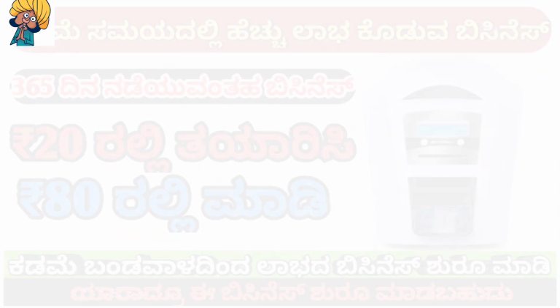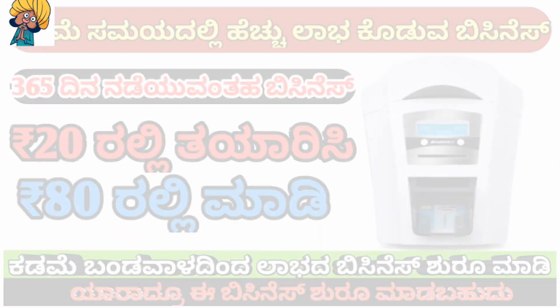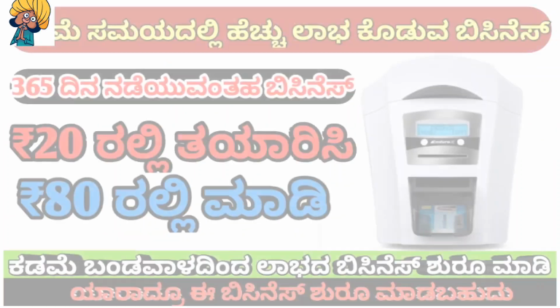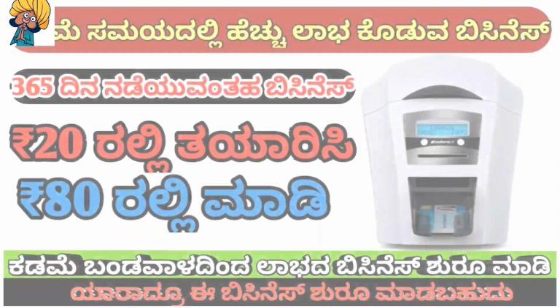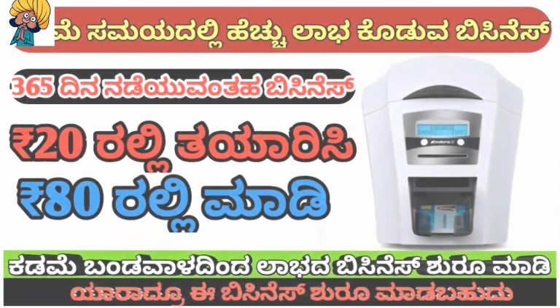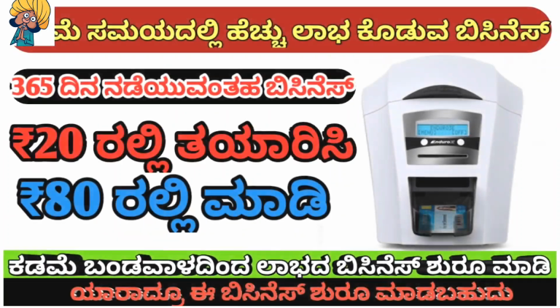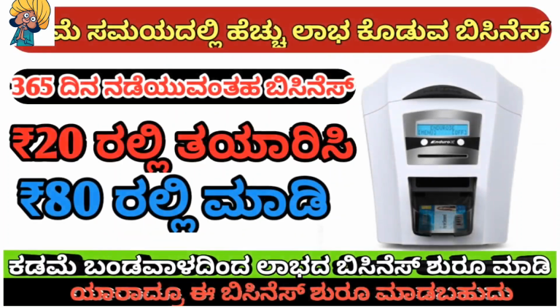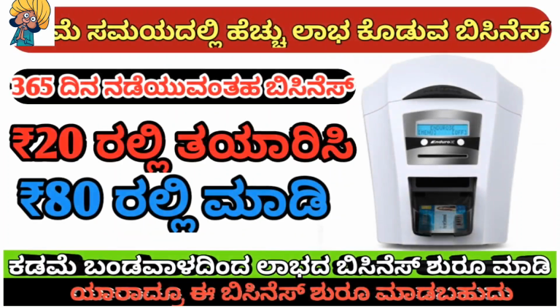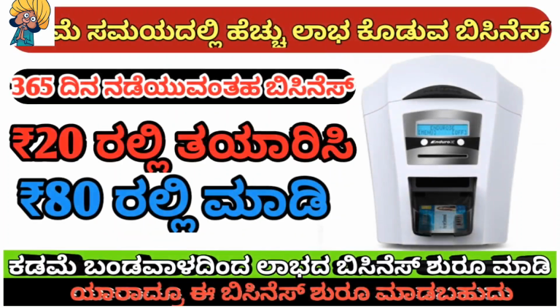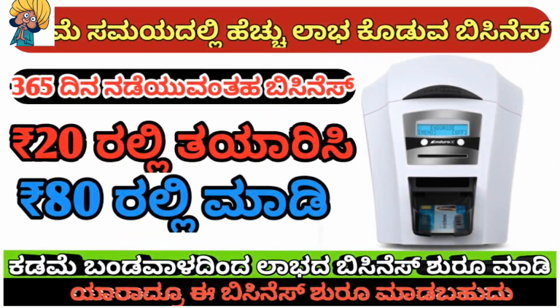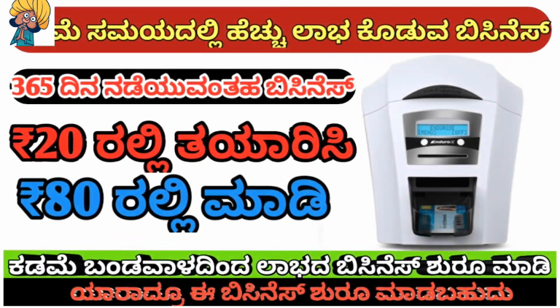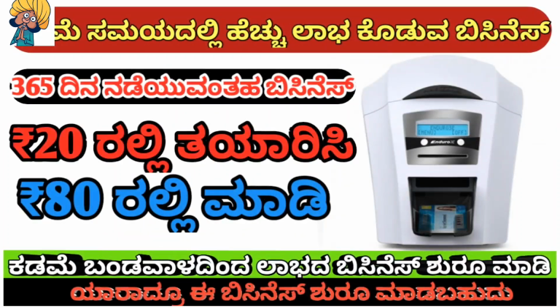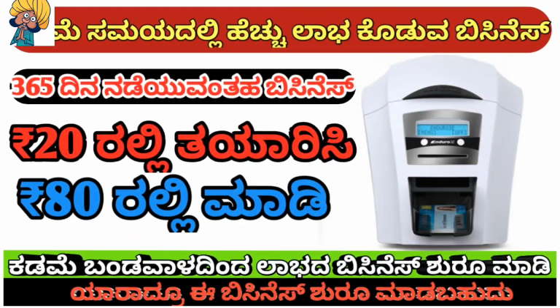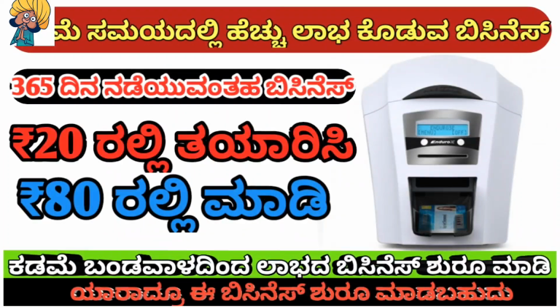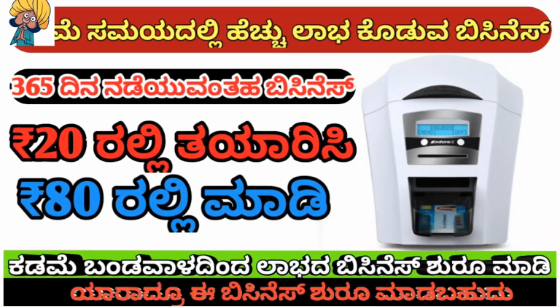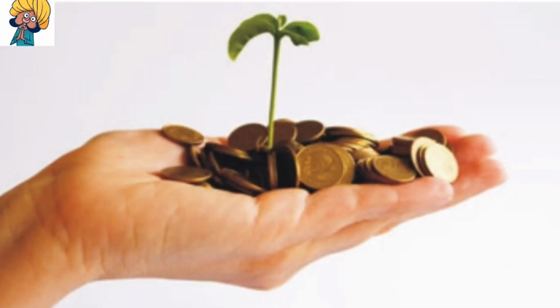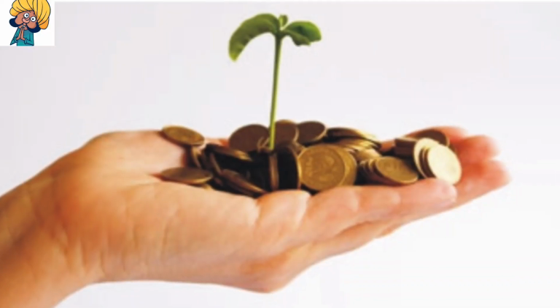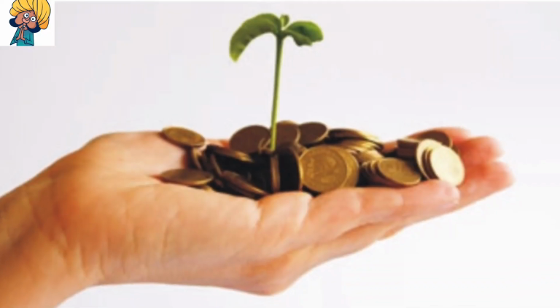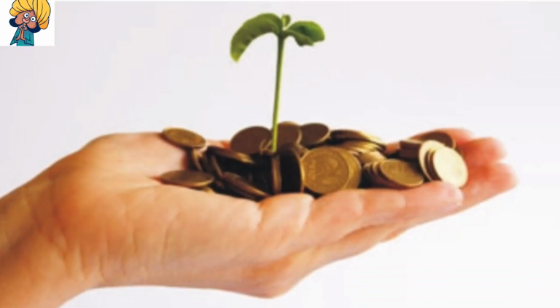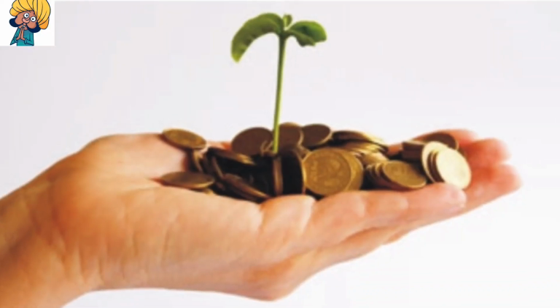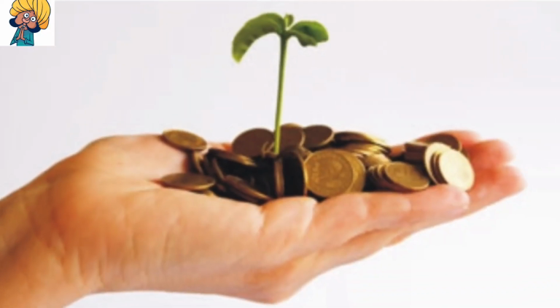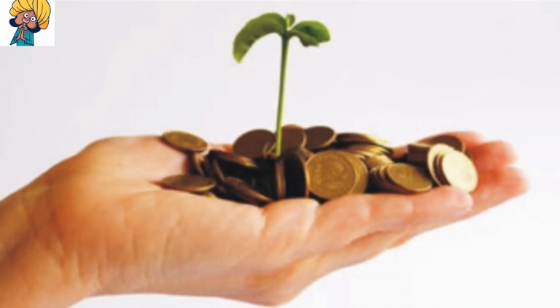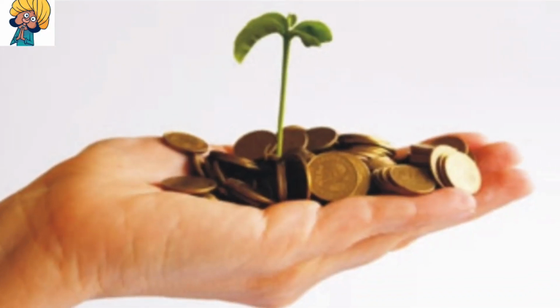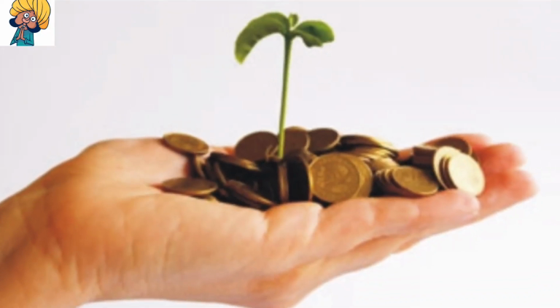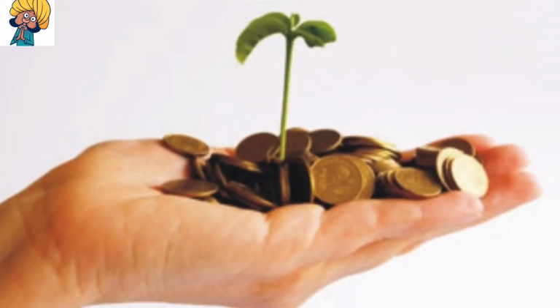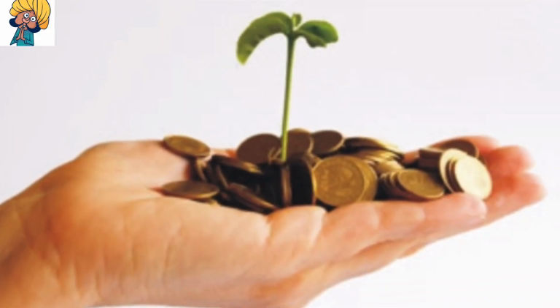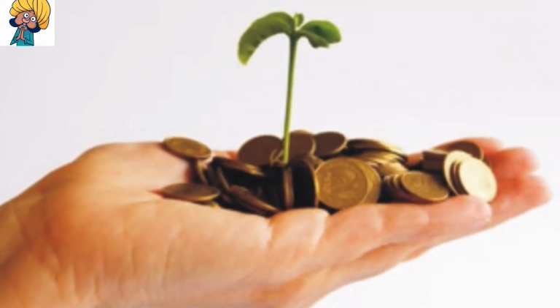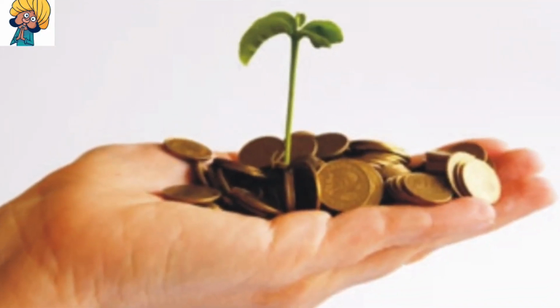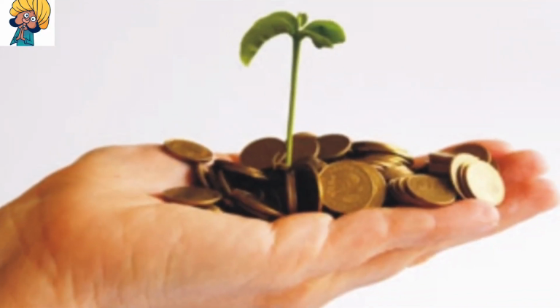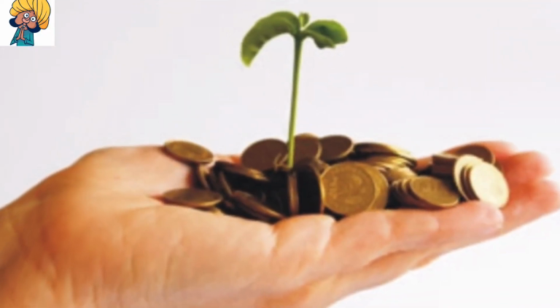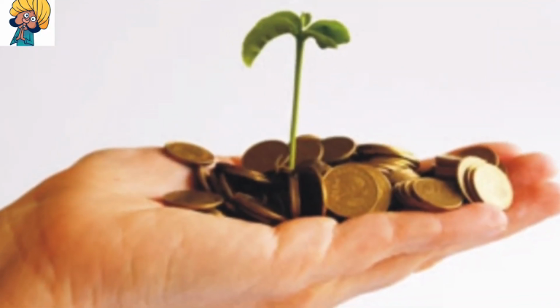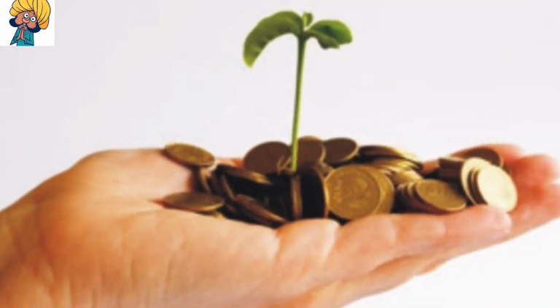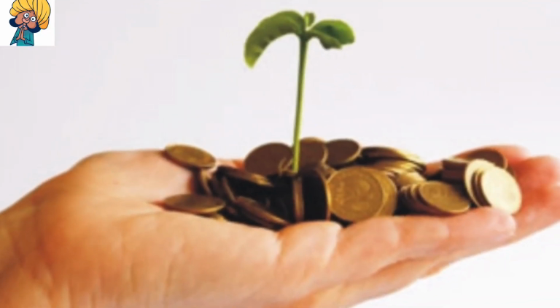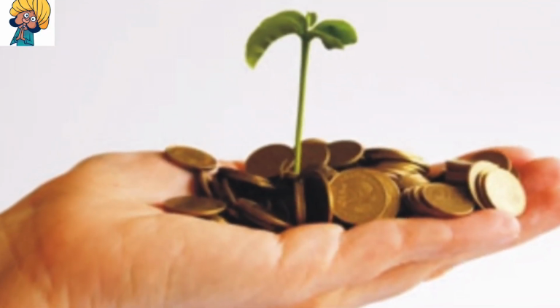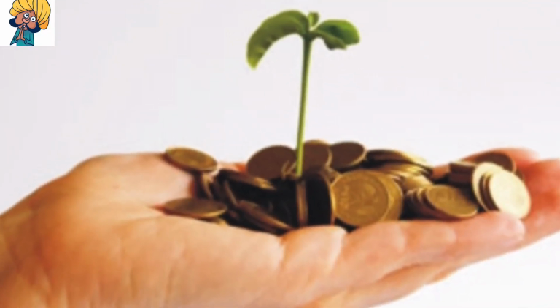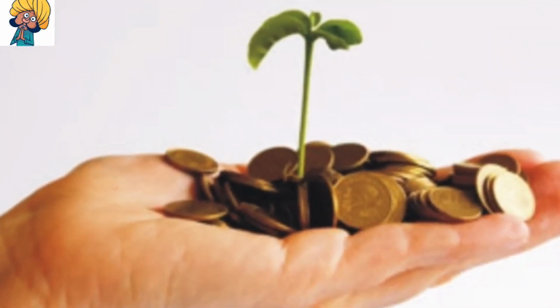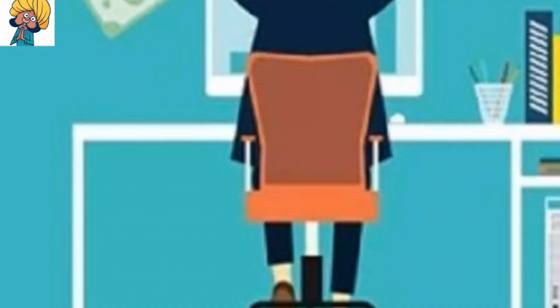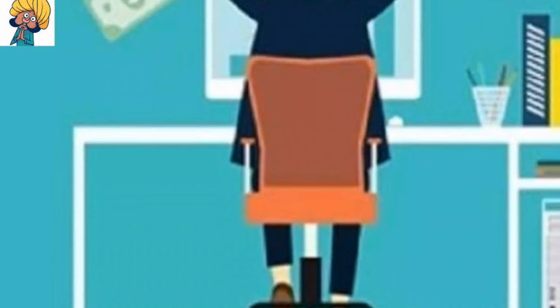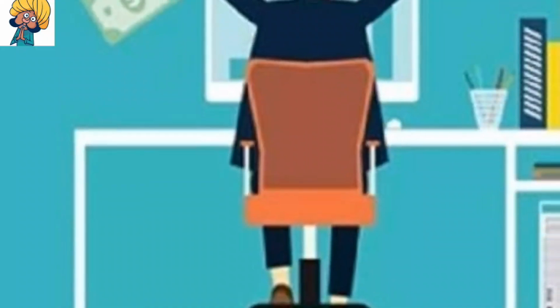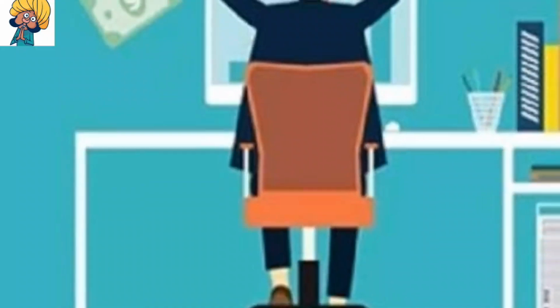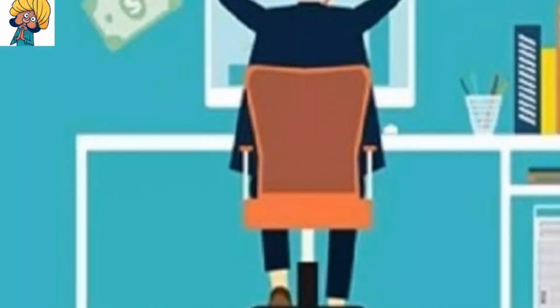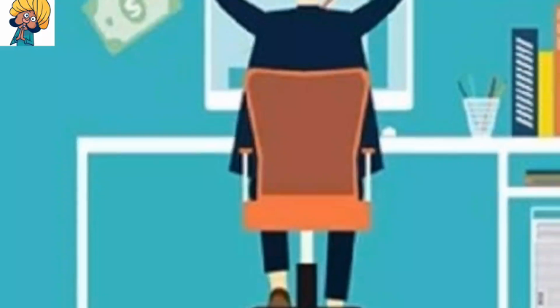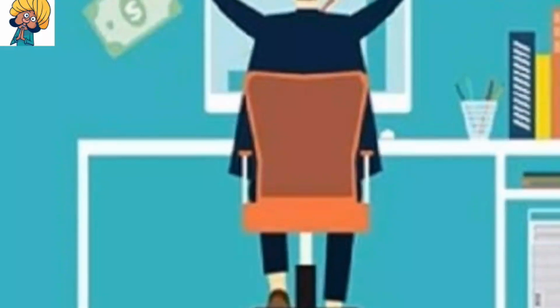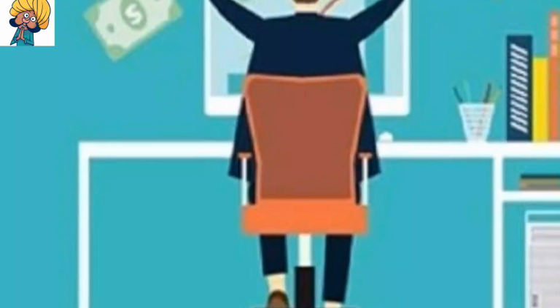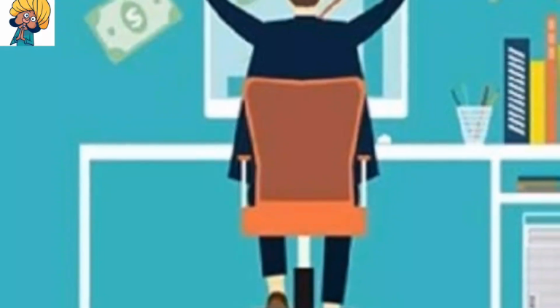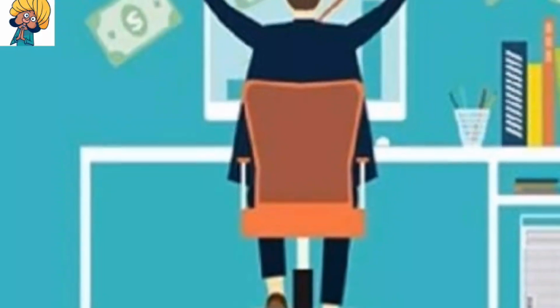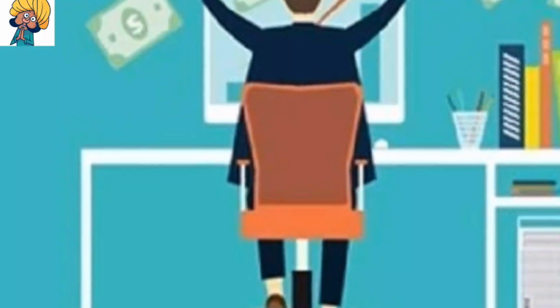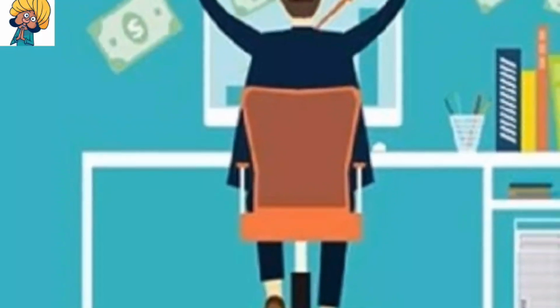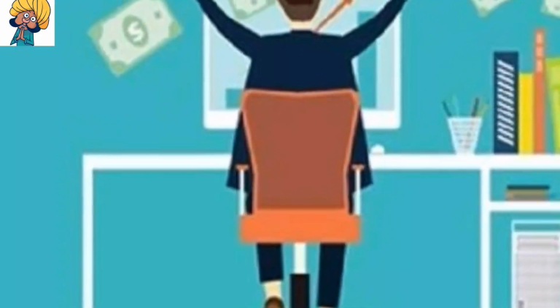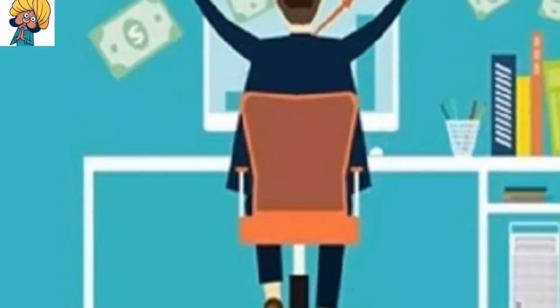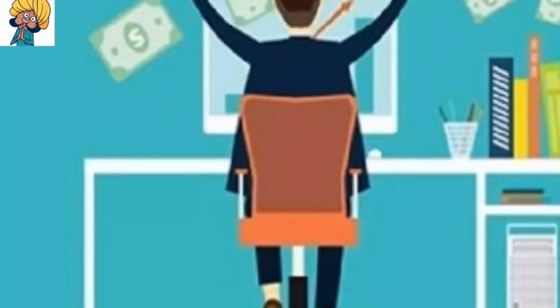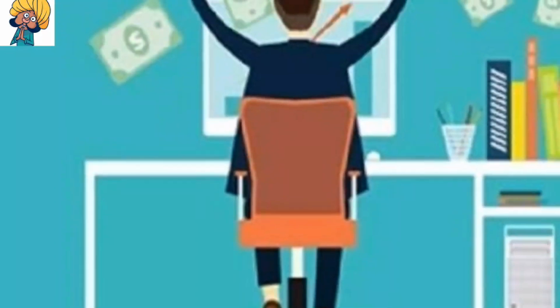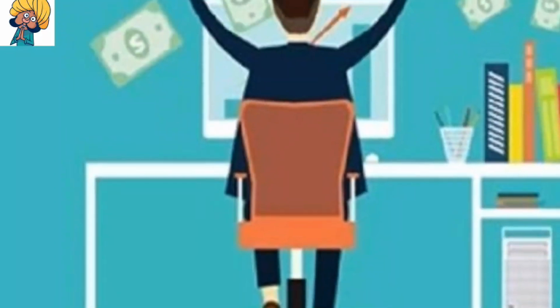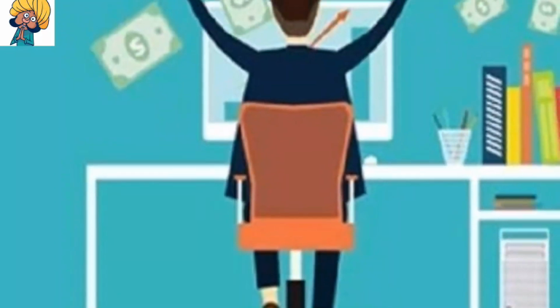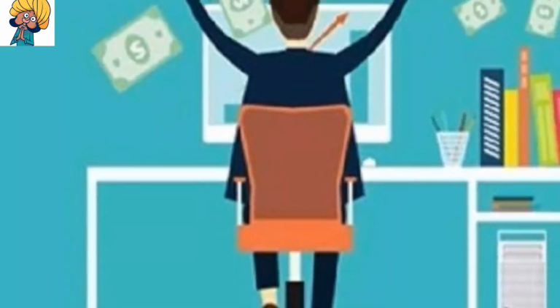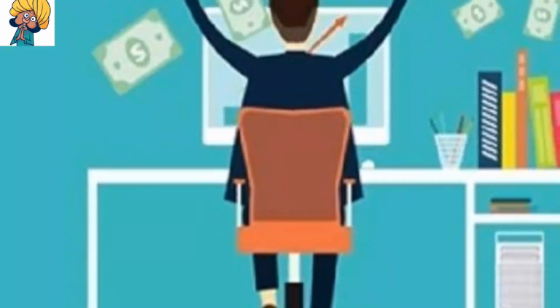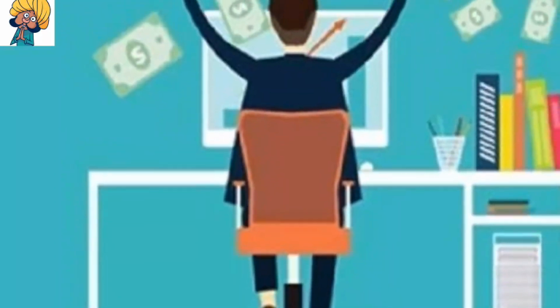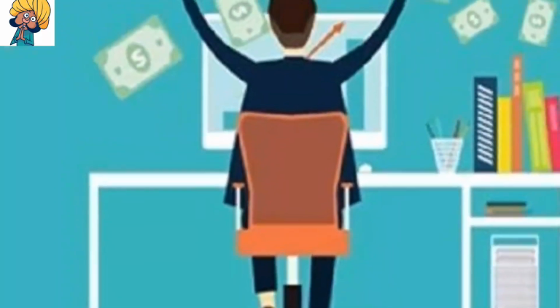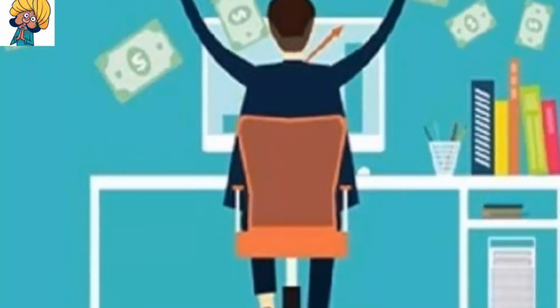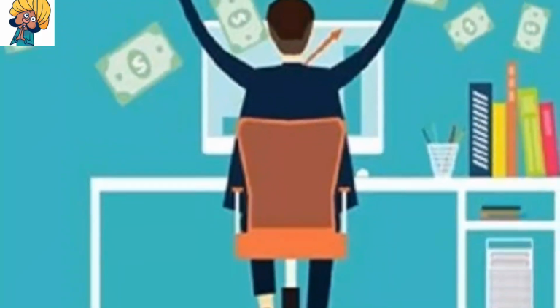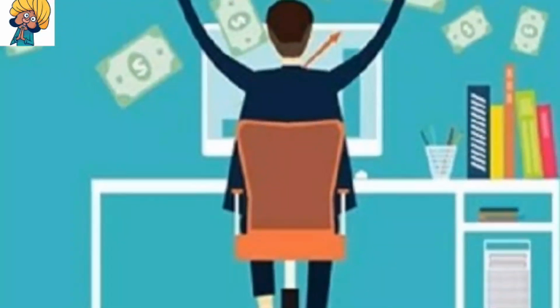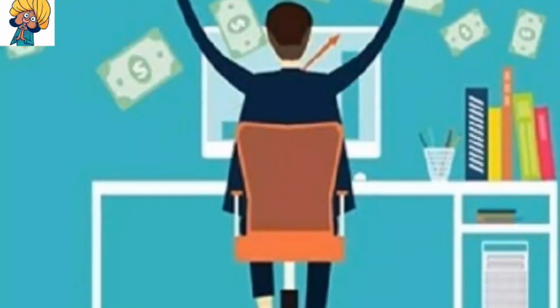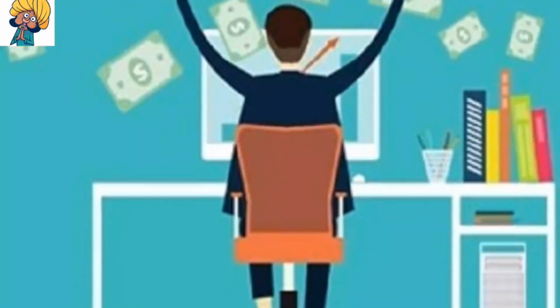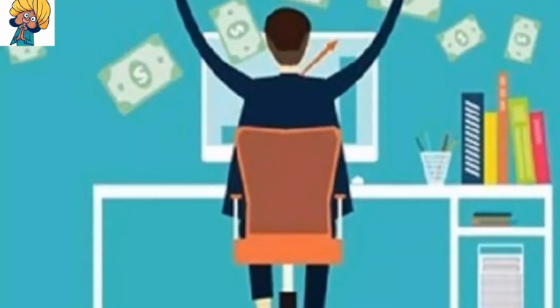Namaskara Vikshakari, today we are going to start a super business in a small area.